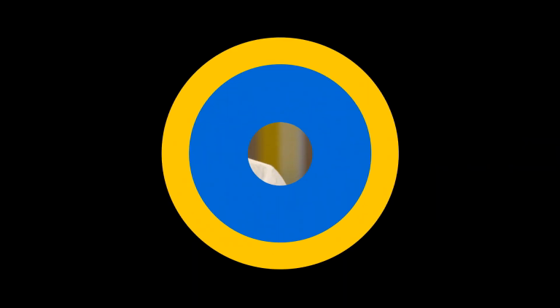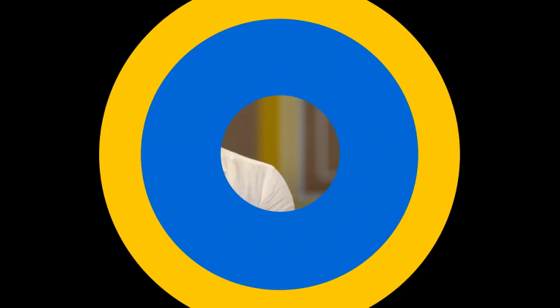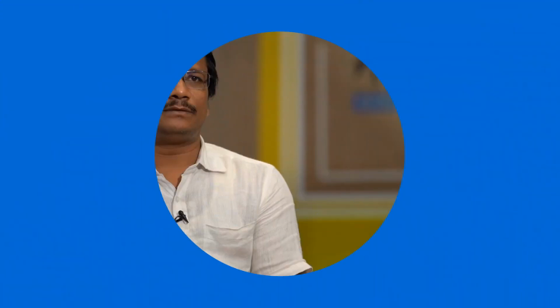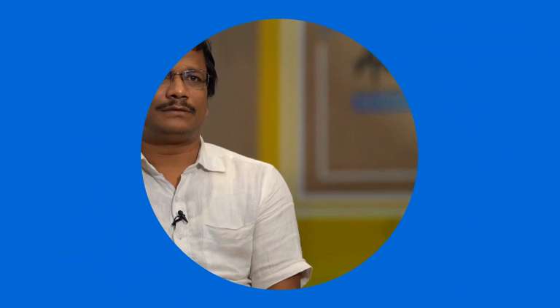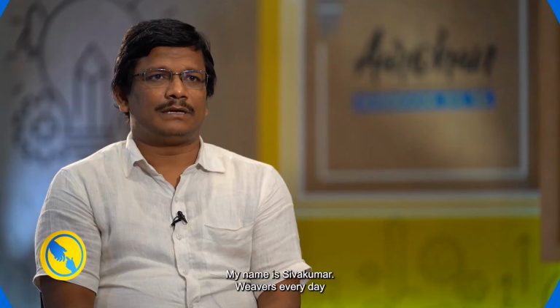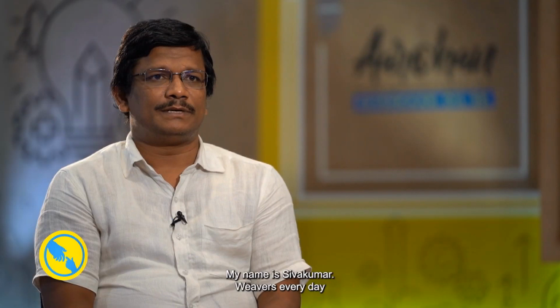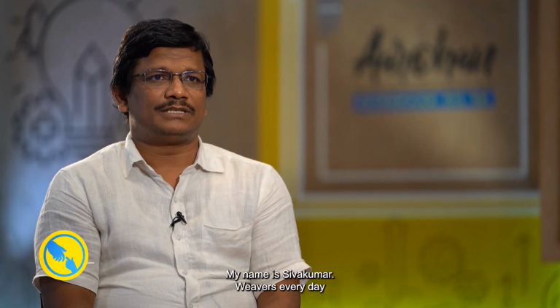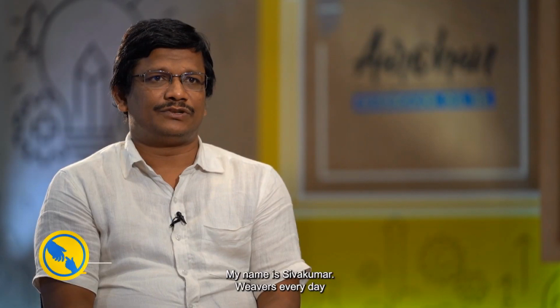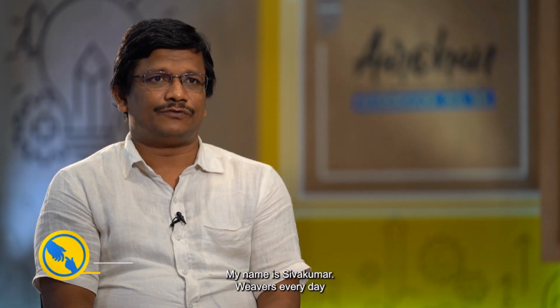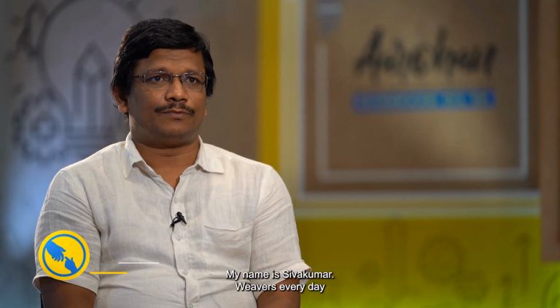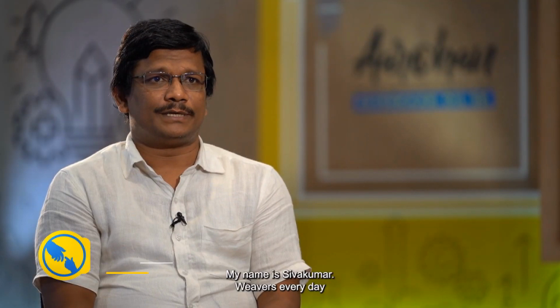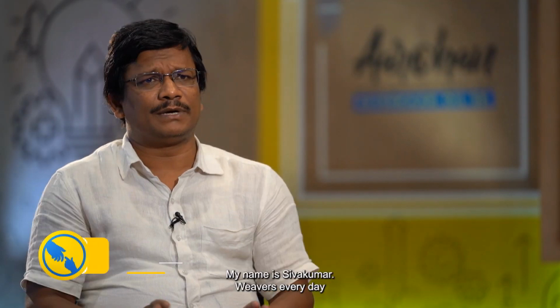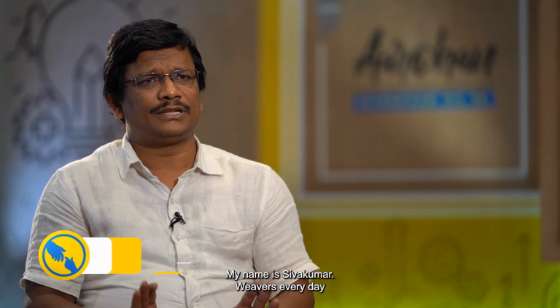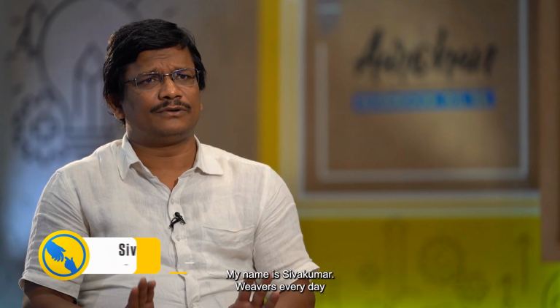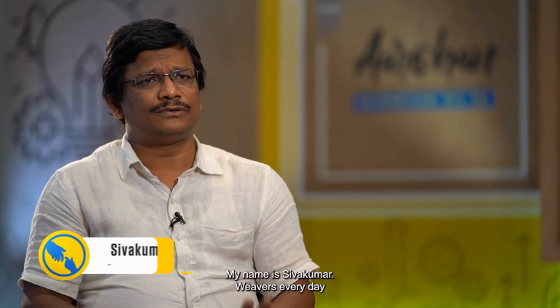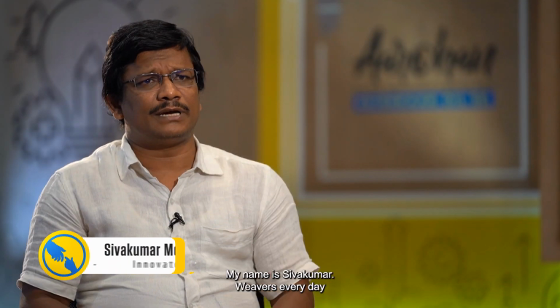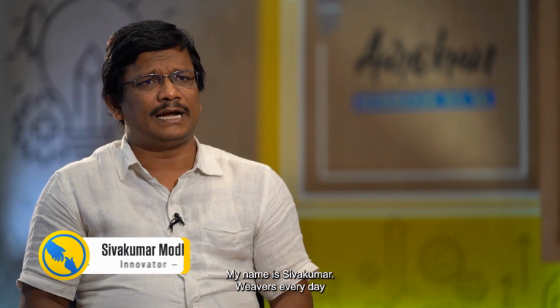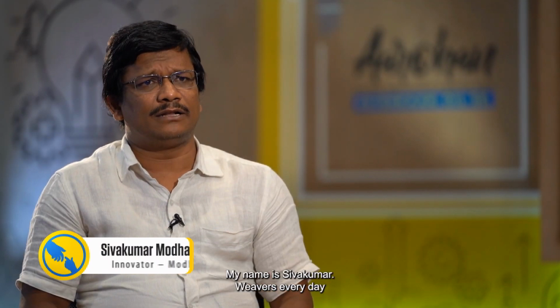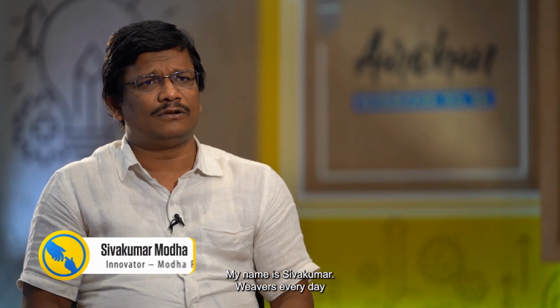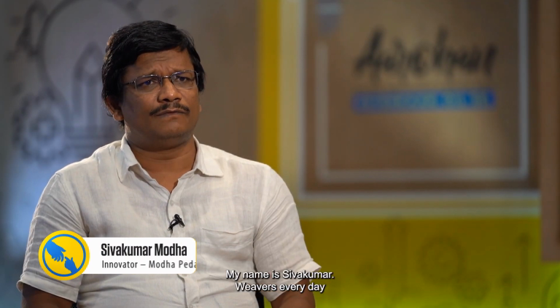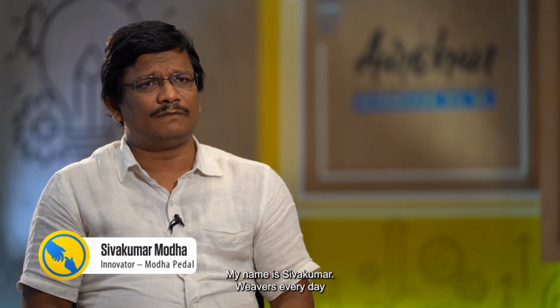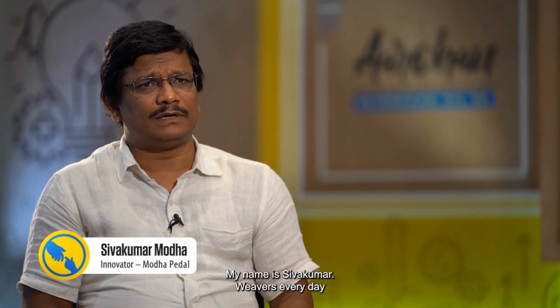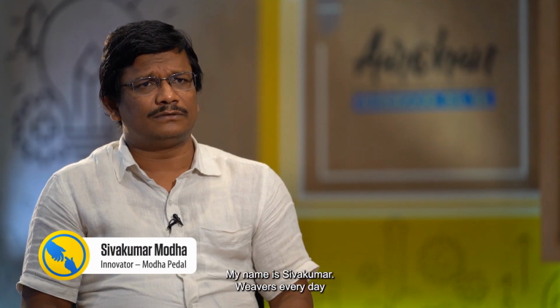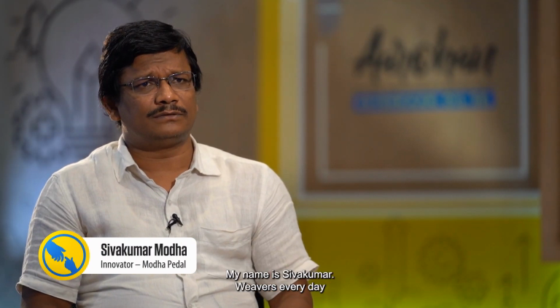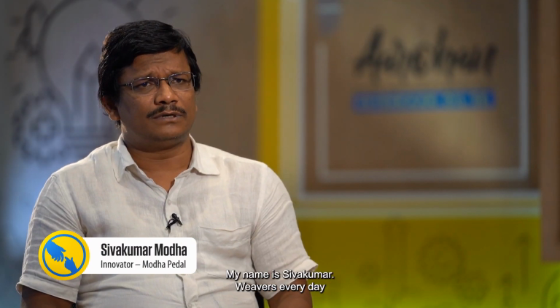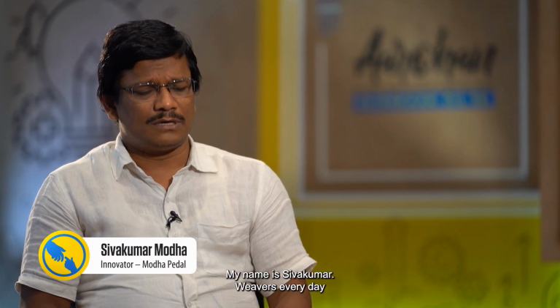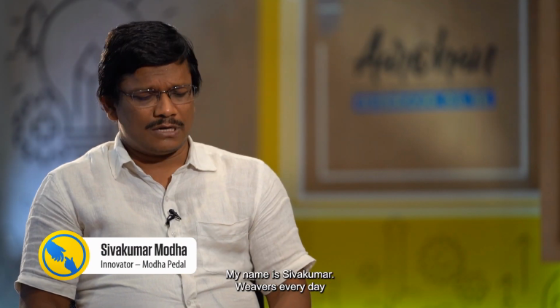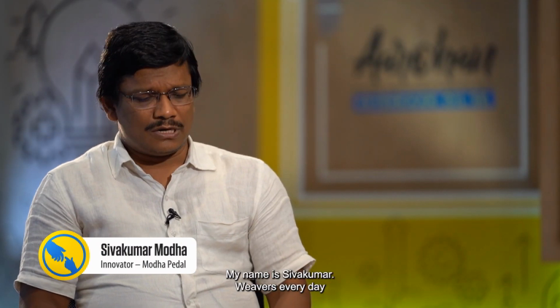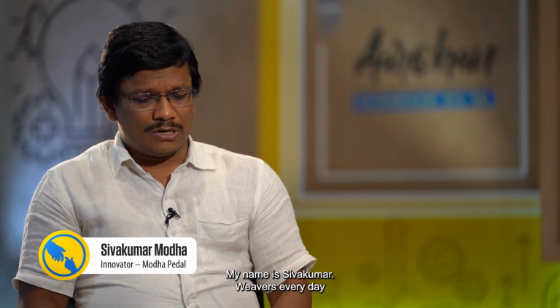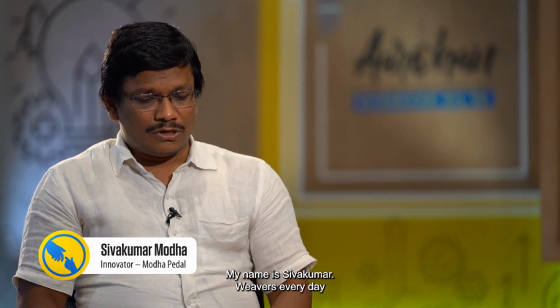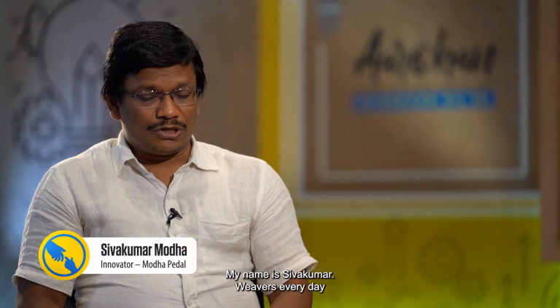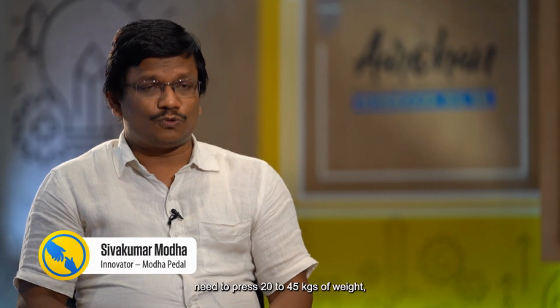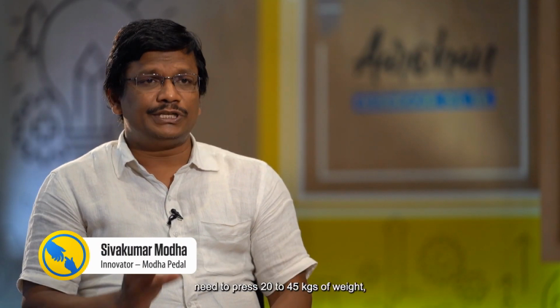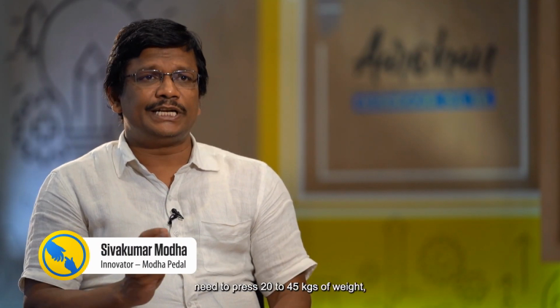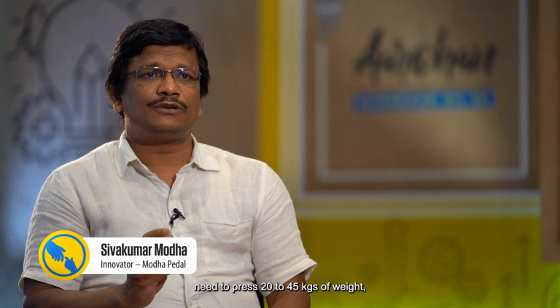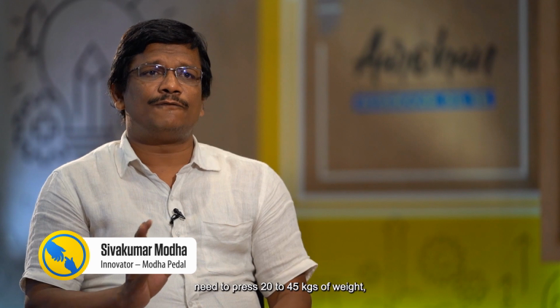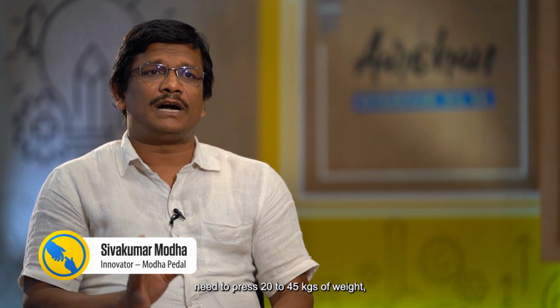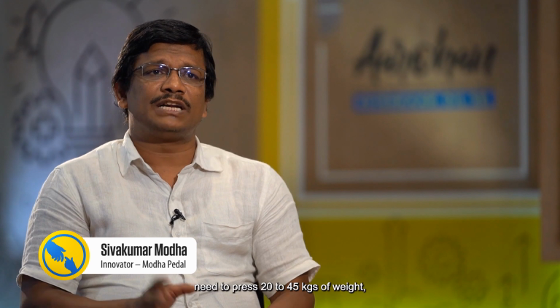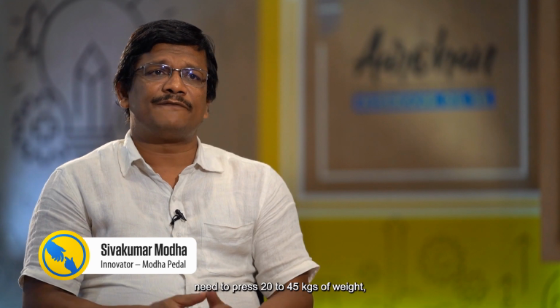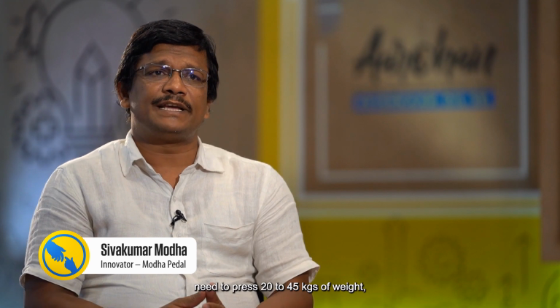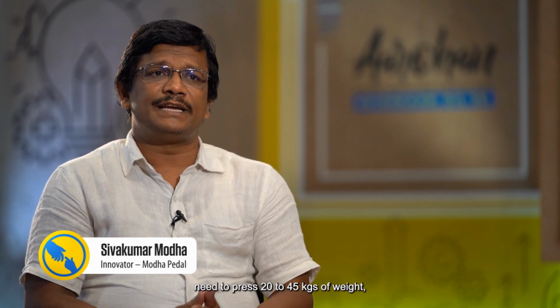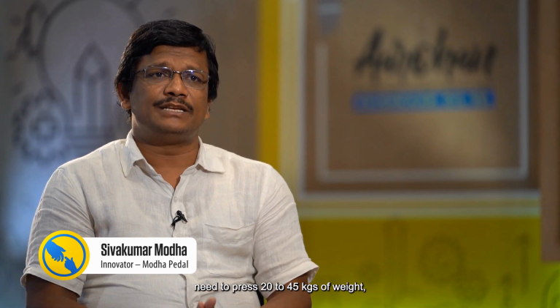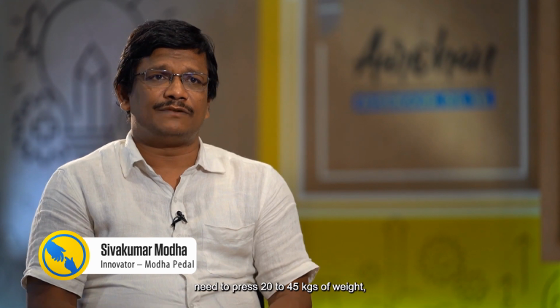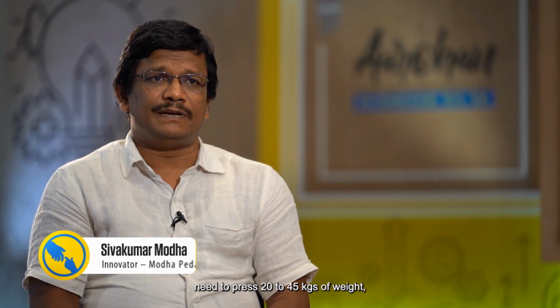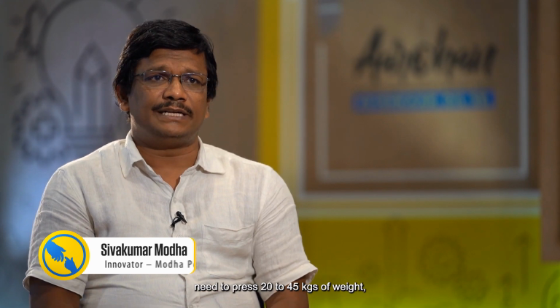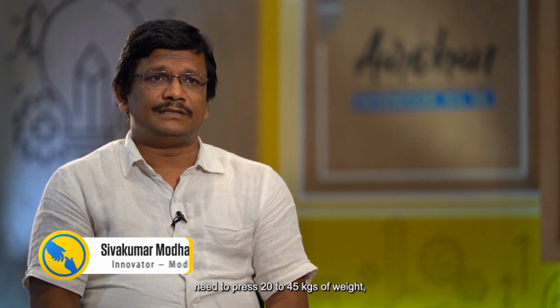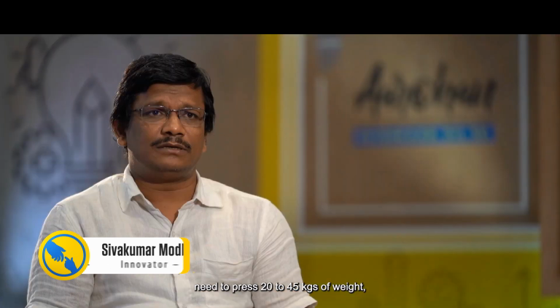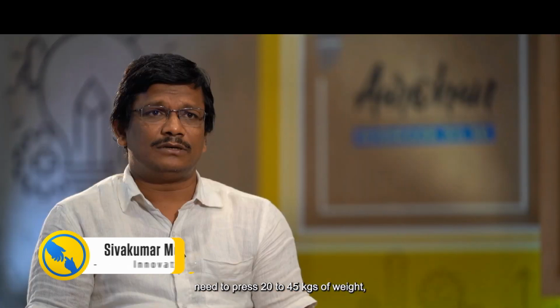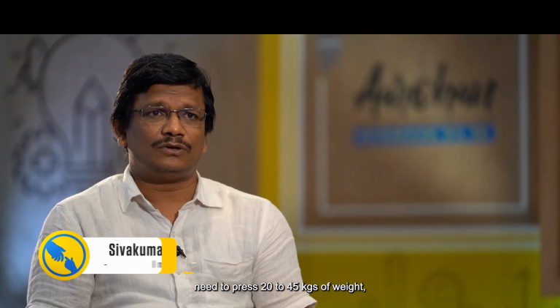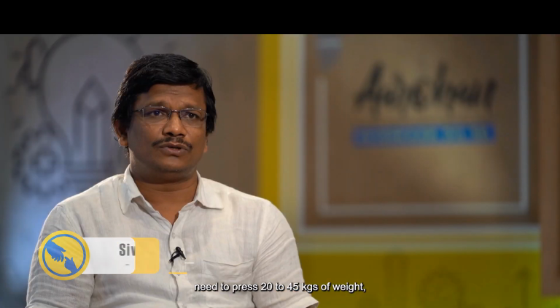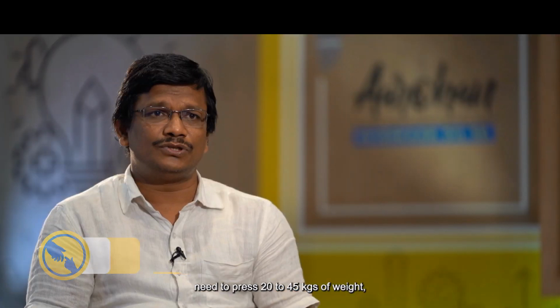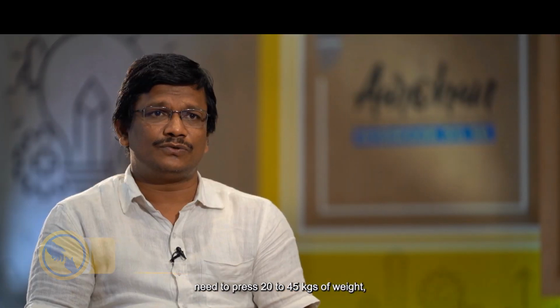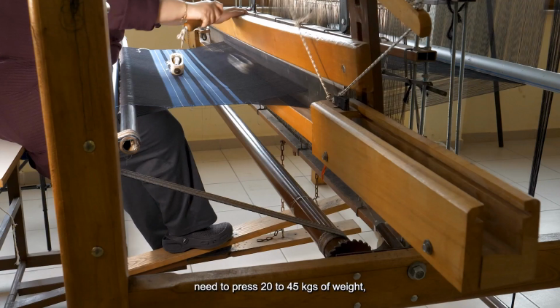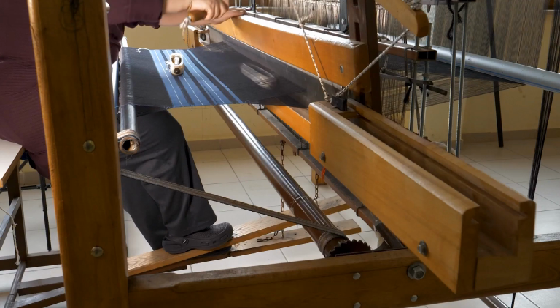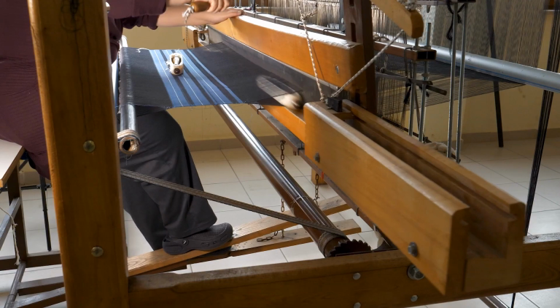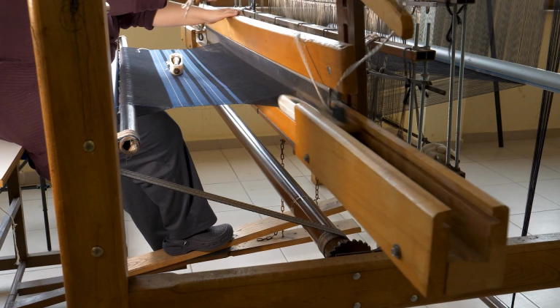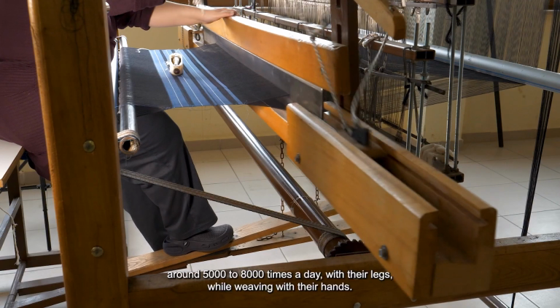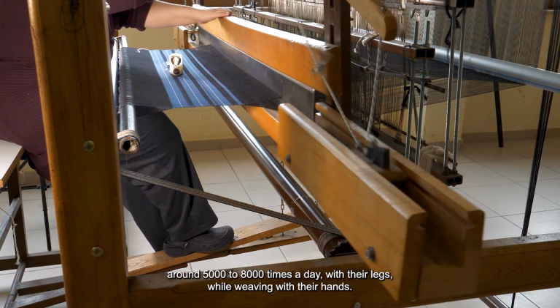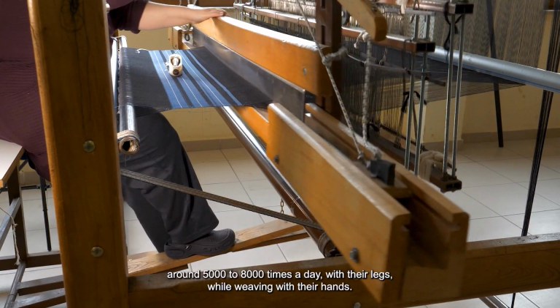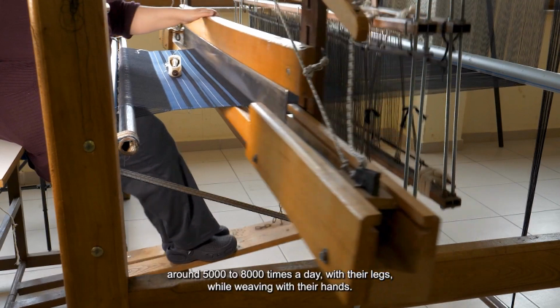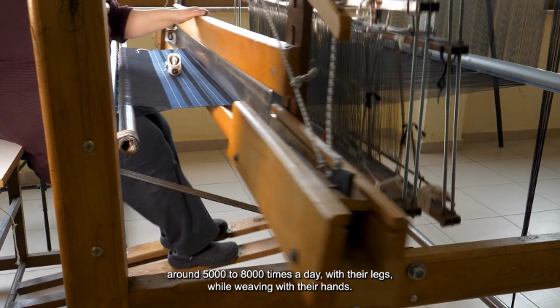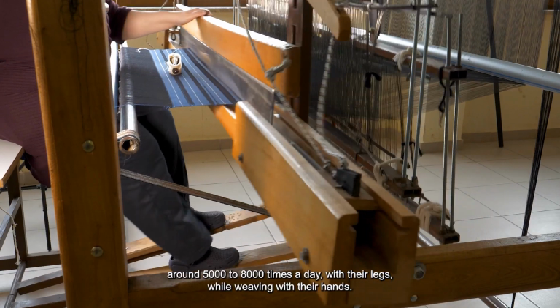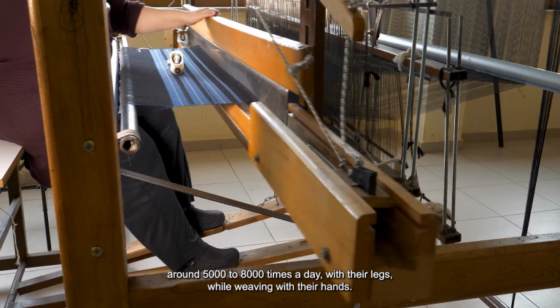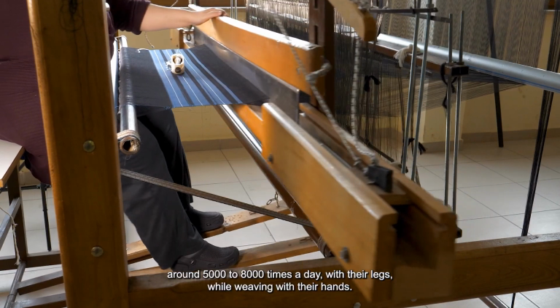My name is Shiv Kumar. Every hand loom weaver has a weight of 20 to 45 kg. Every day, it has a weight of 50 to 80 kg.